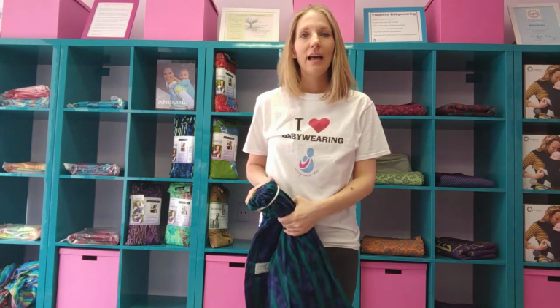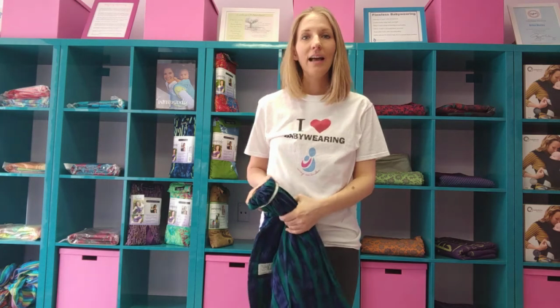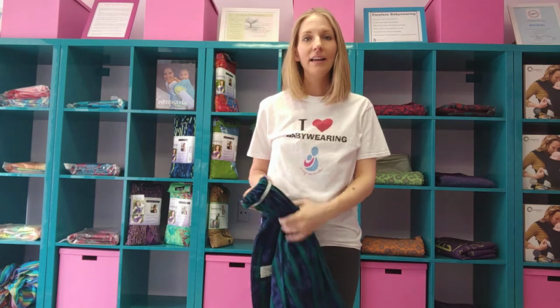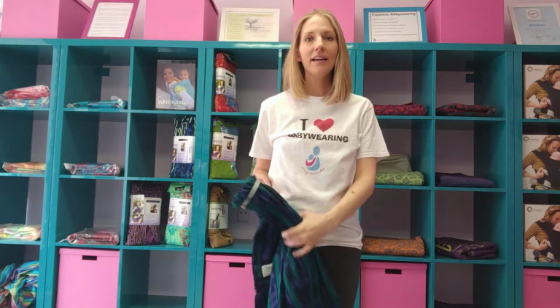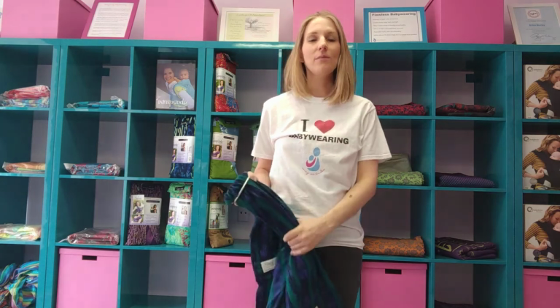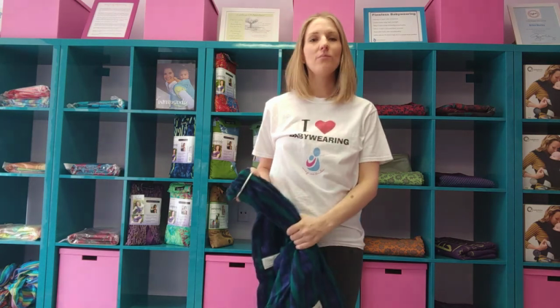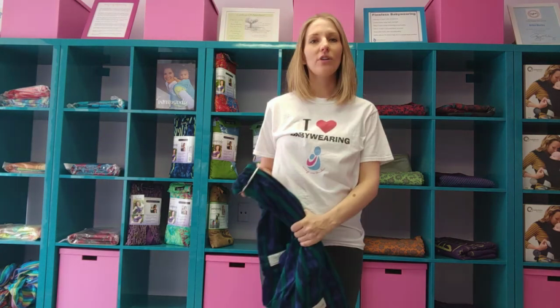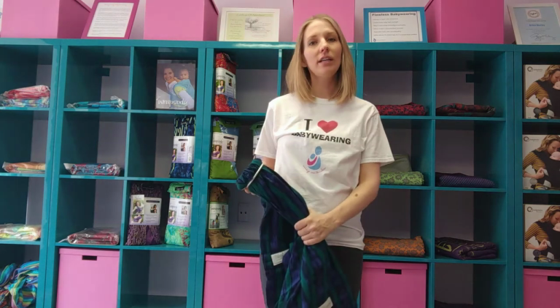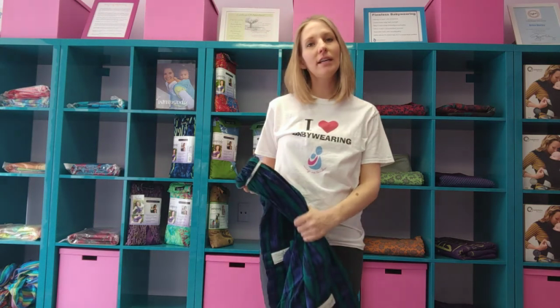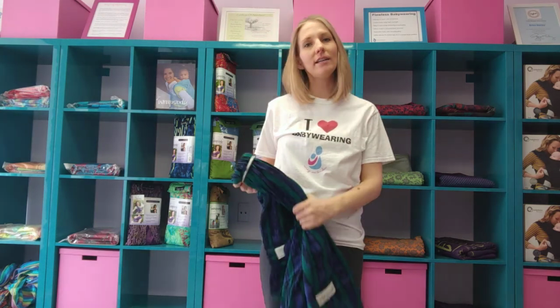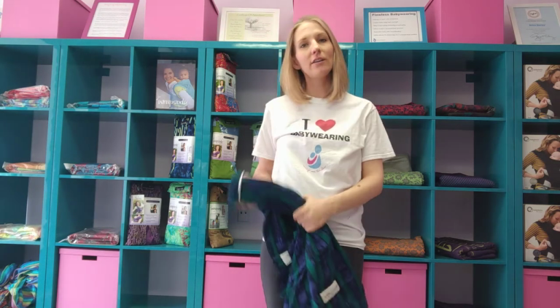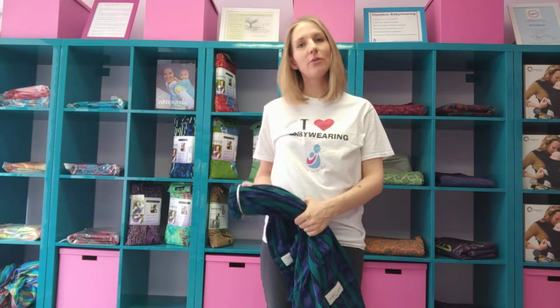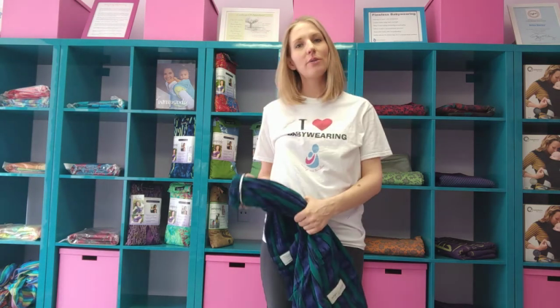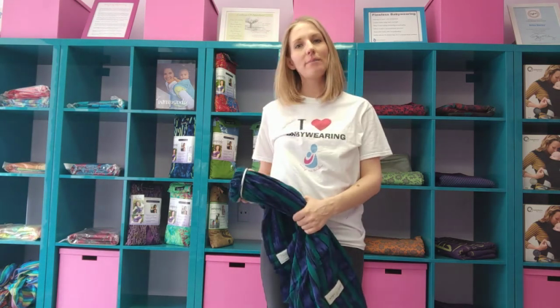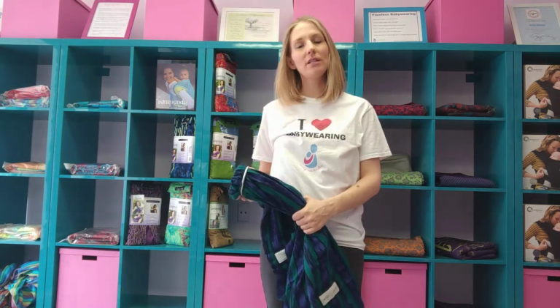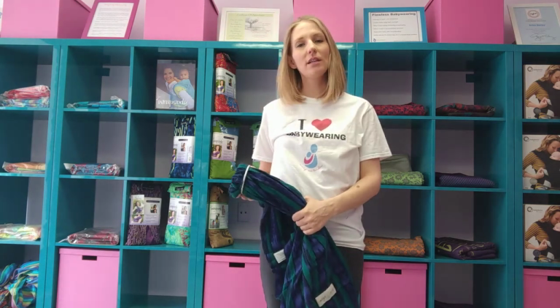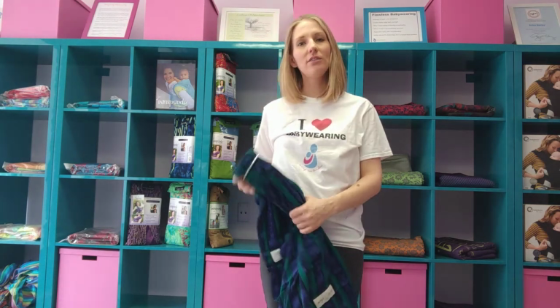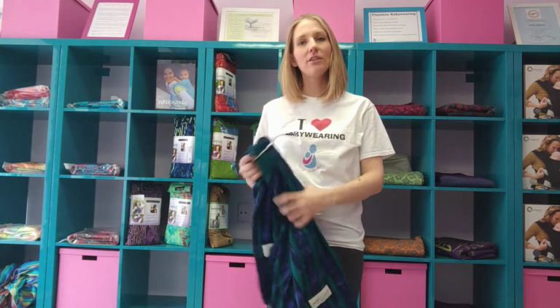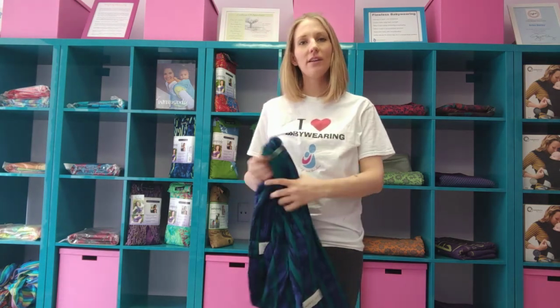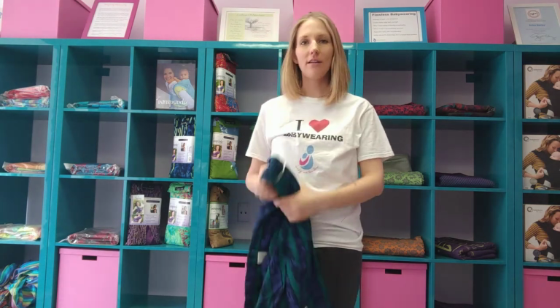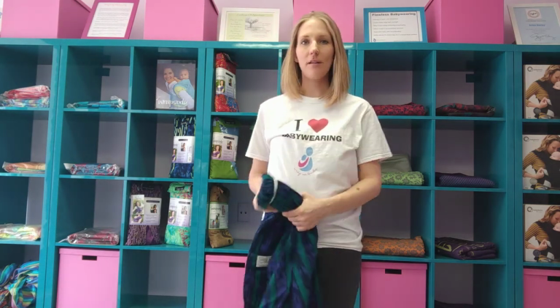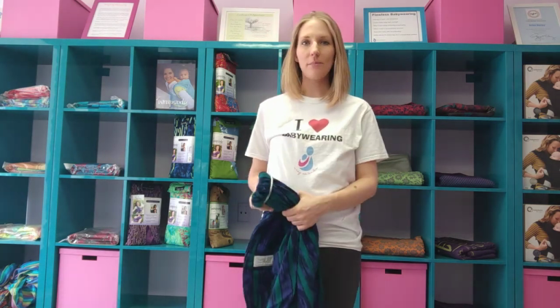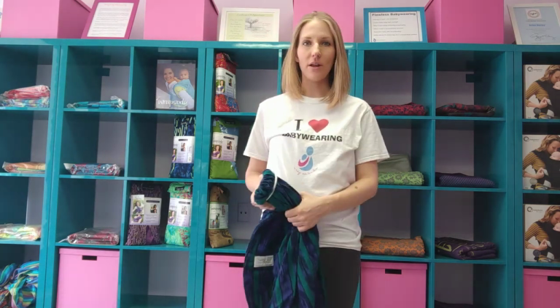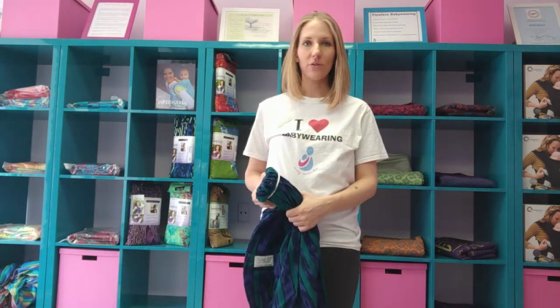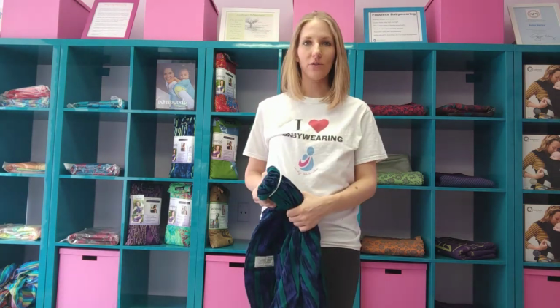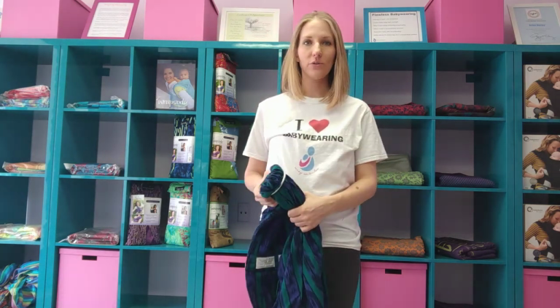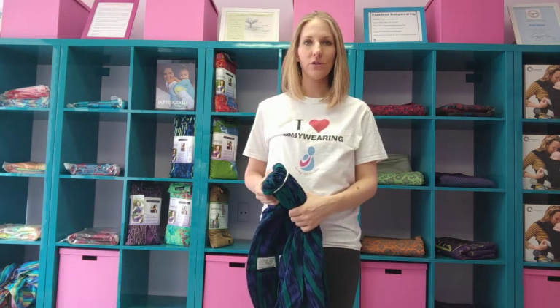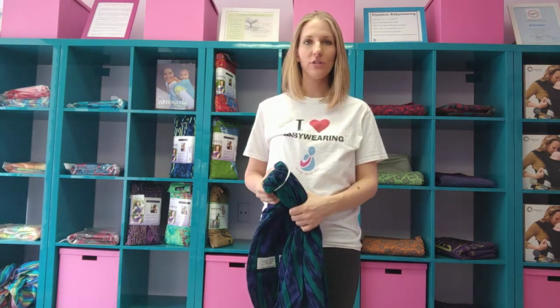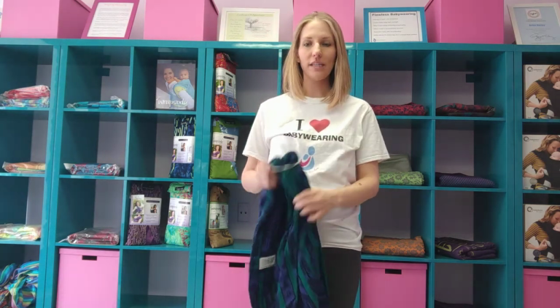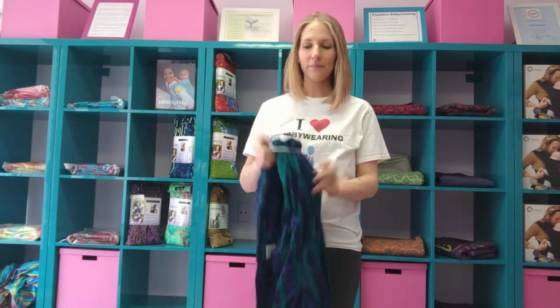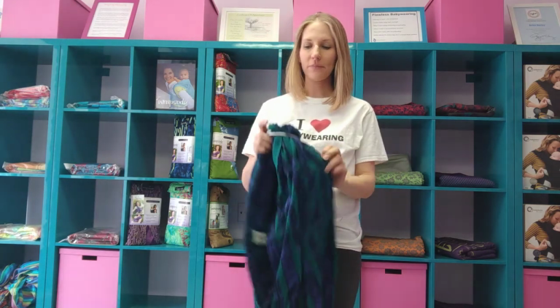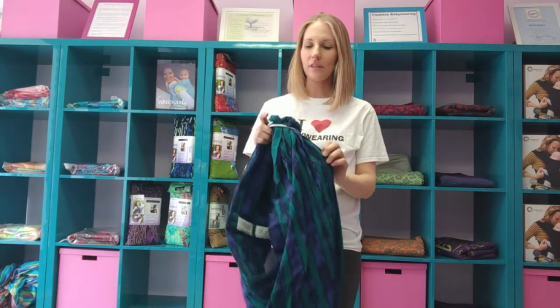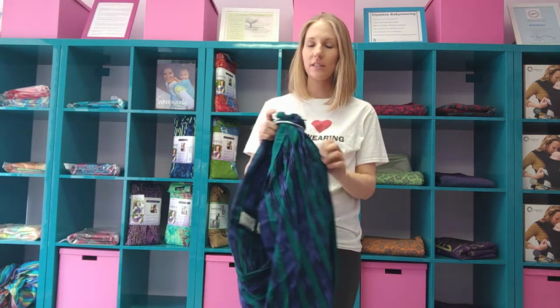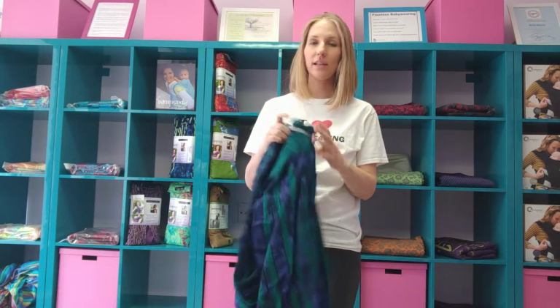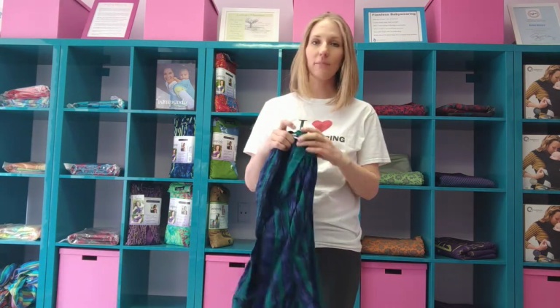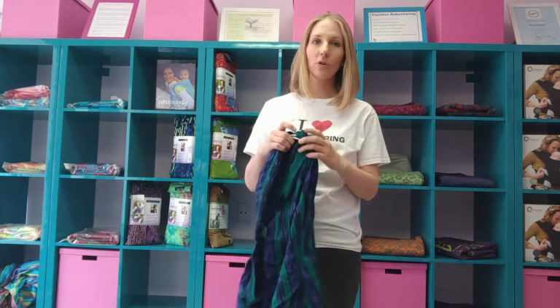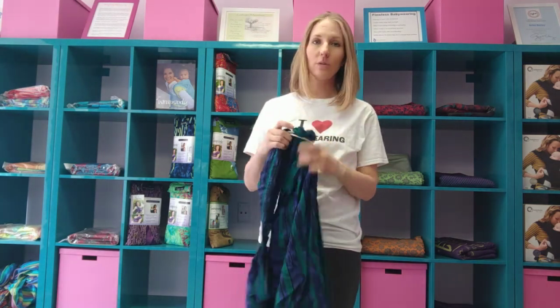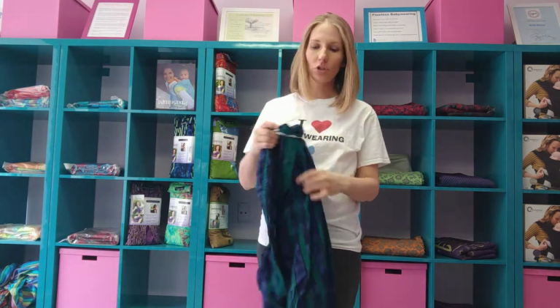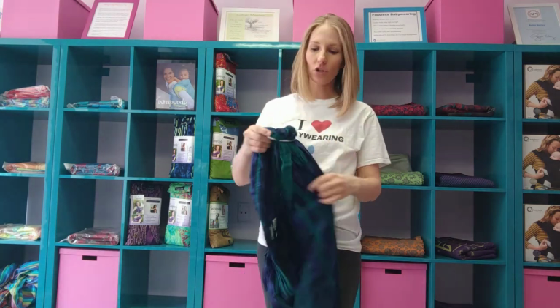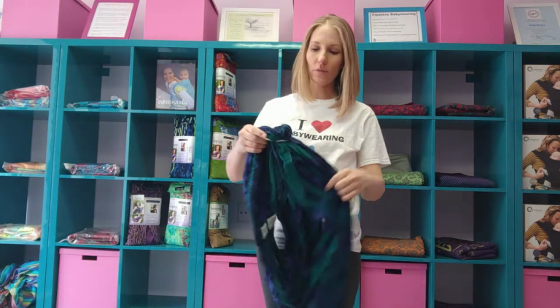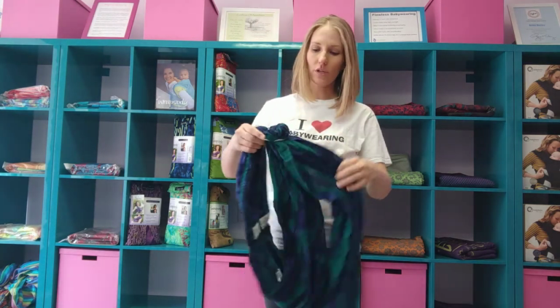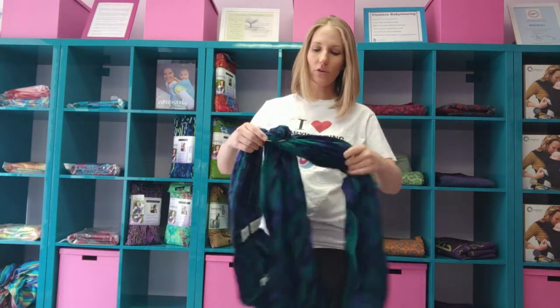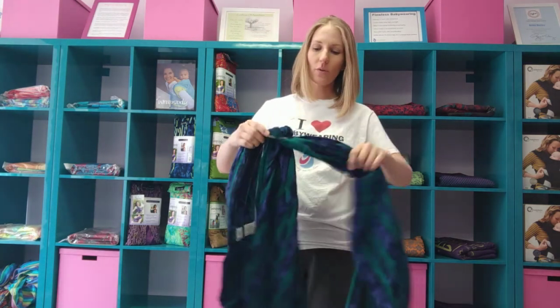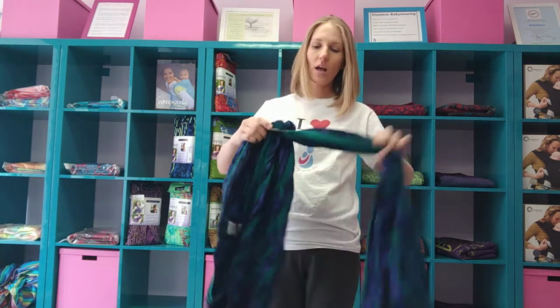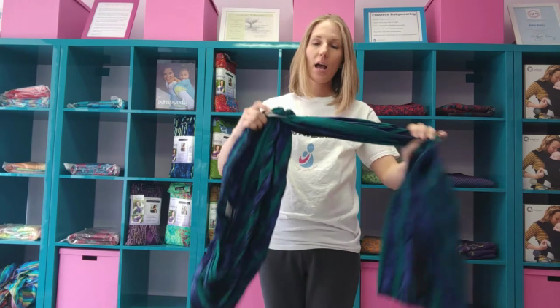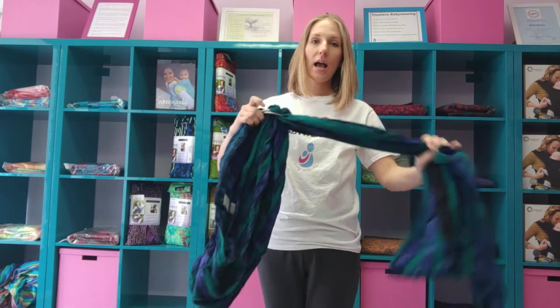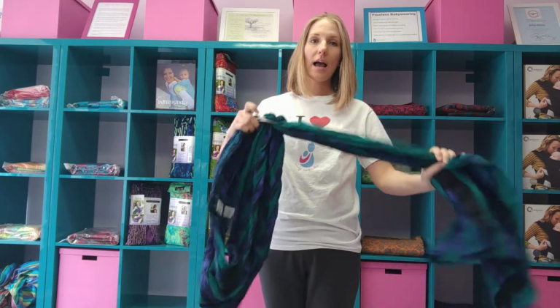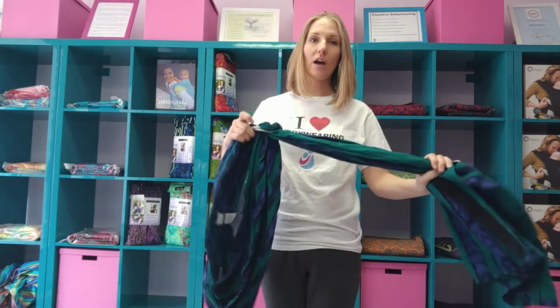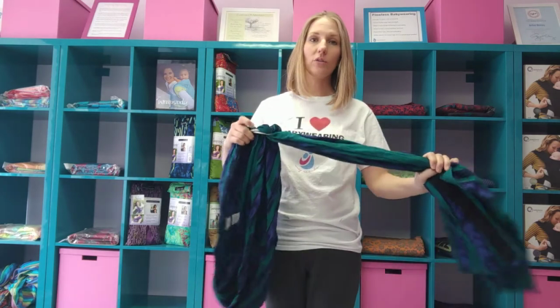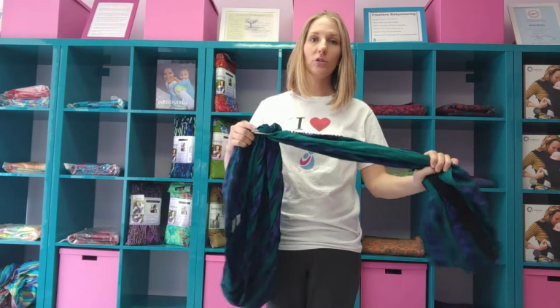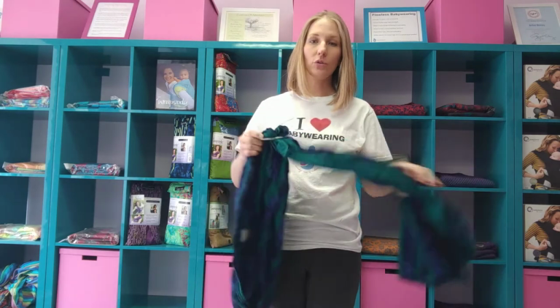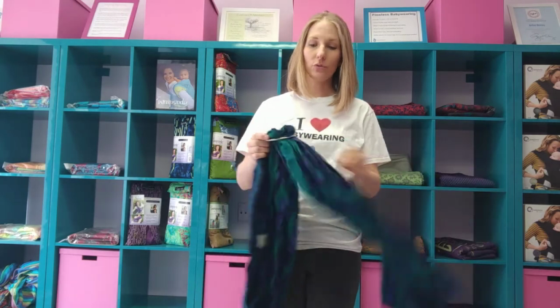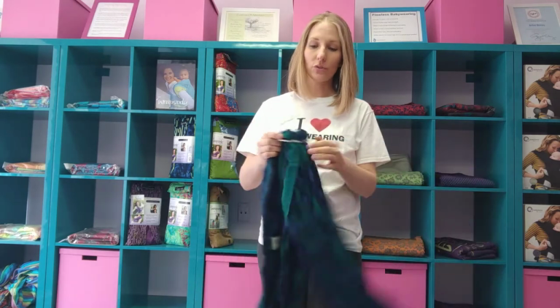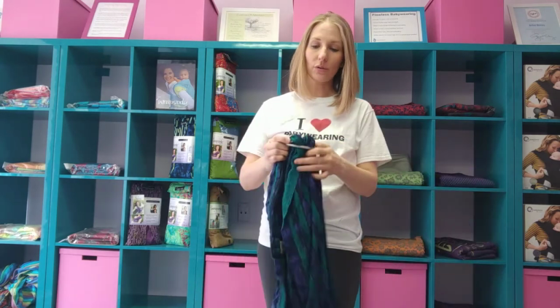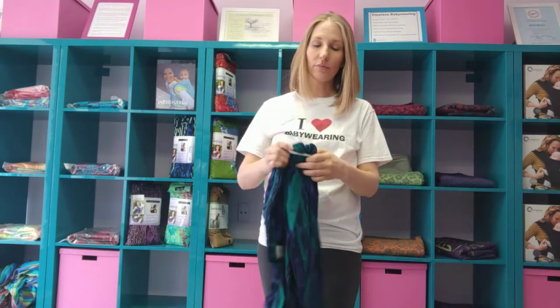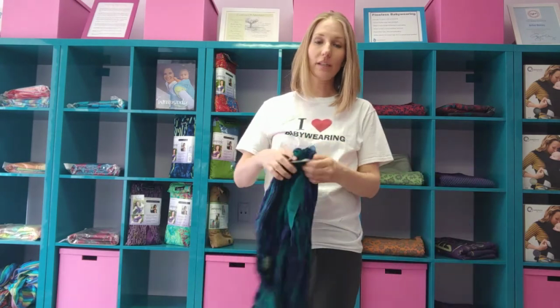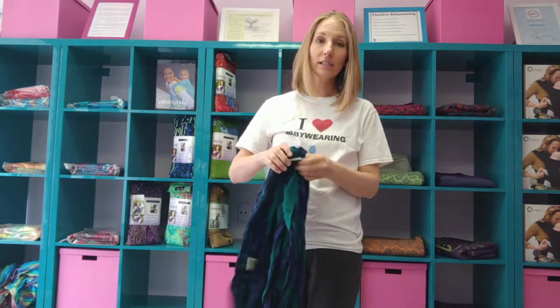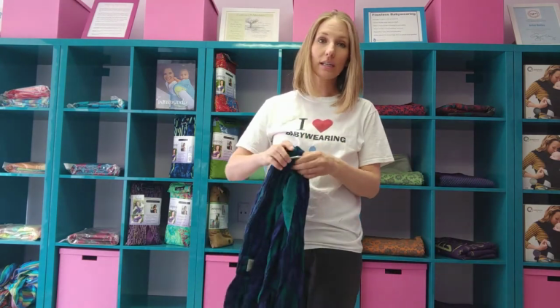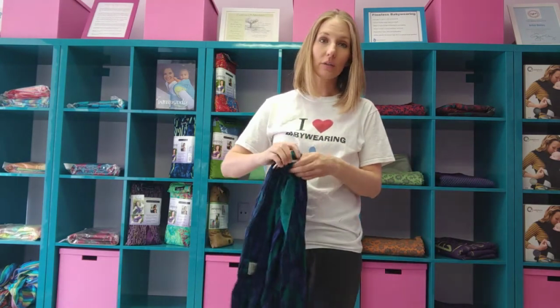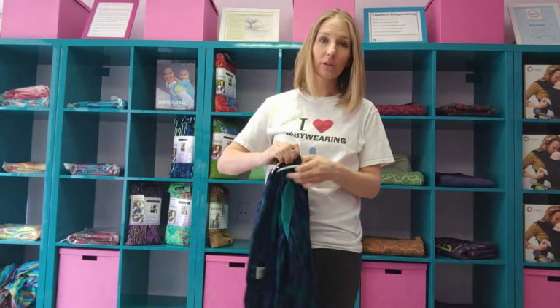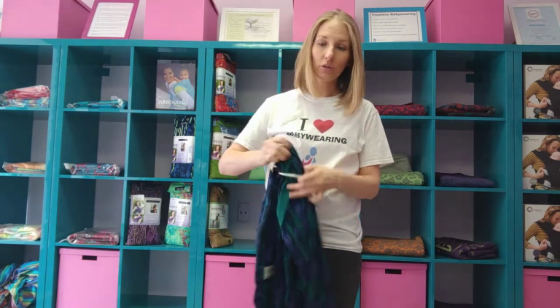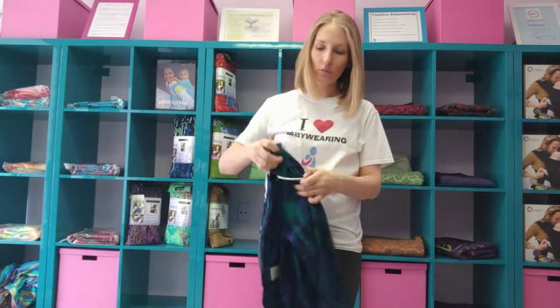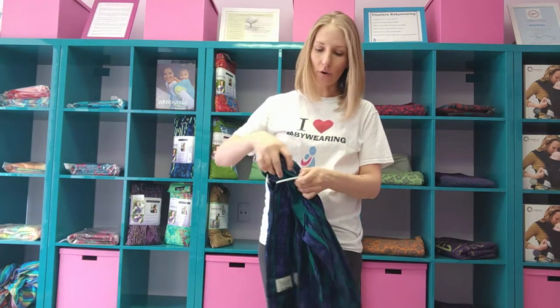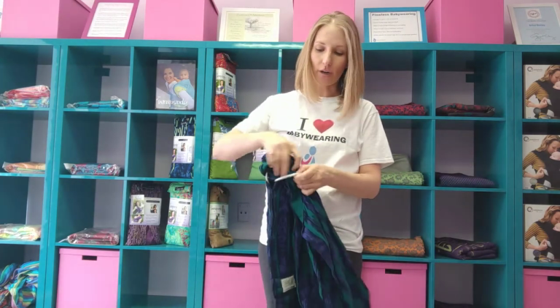Hi, I'm Brittany and I own Wrap Me Tender here in Butler, New Jersey. Today I'm going to be showing you how to use a ring sling with a newborn.